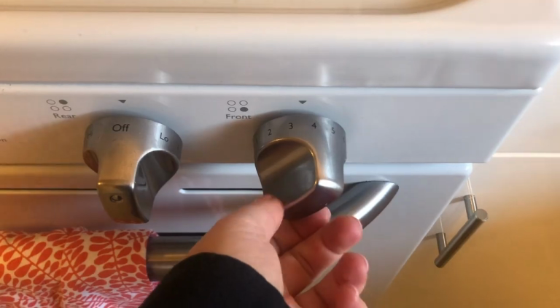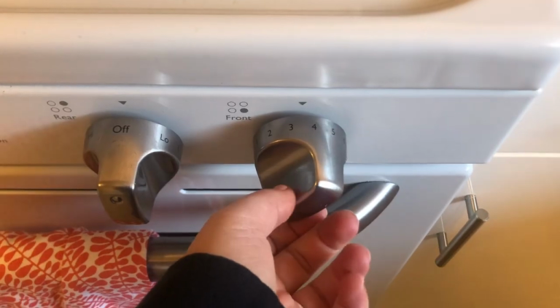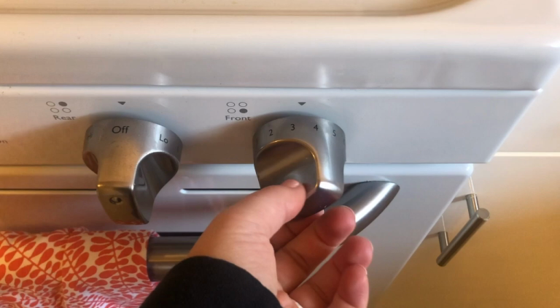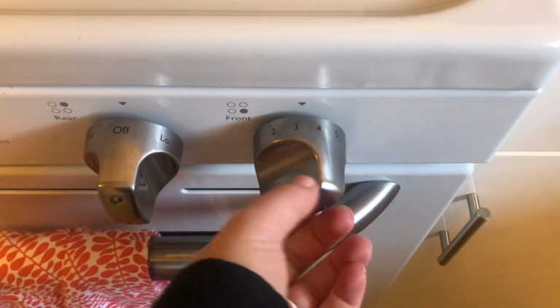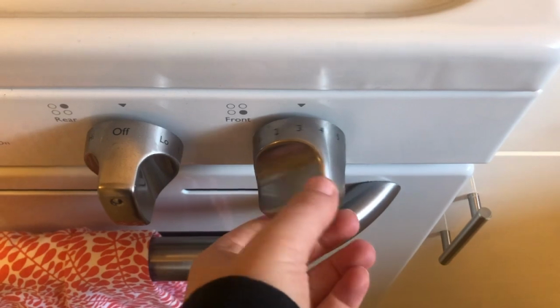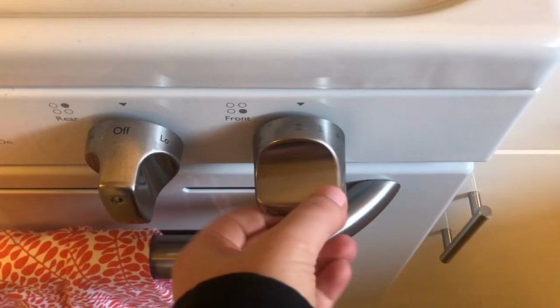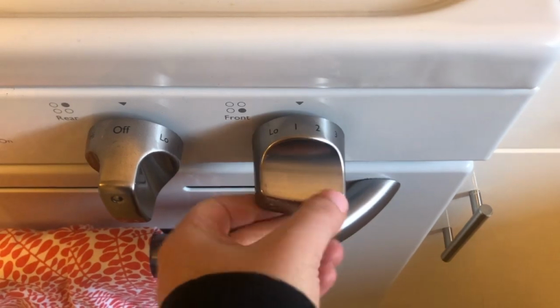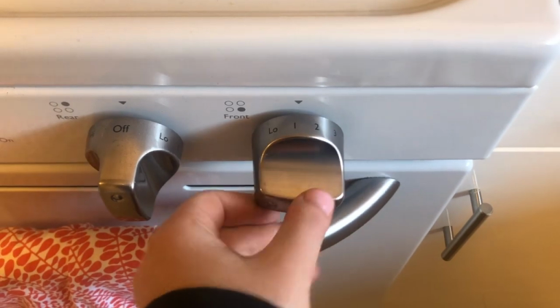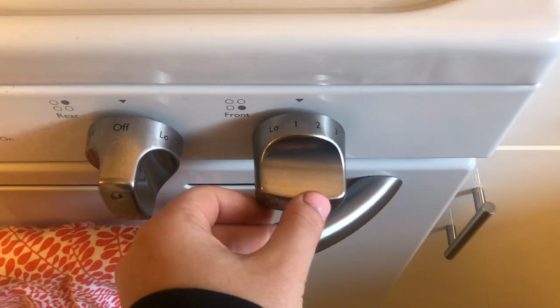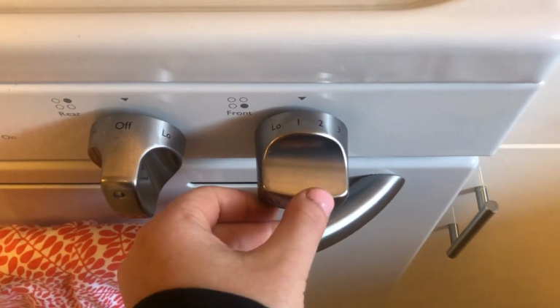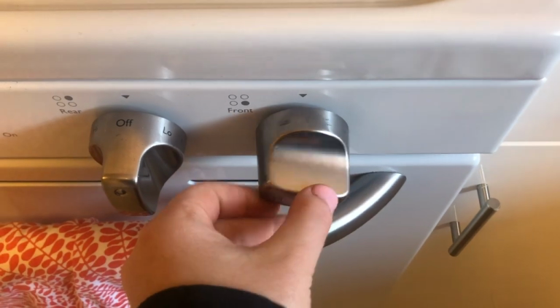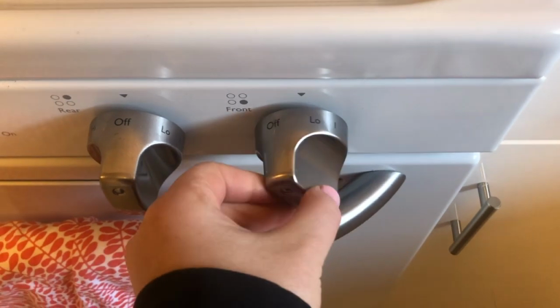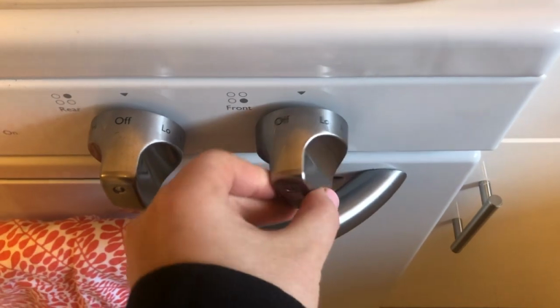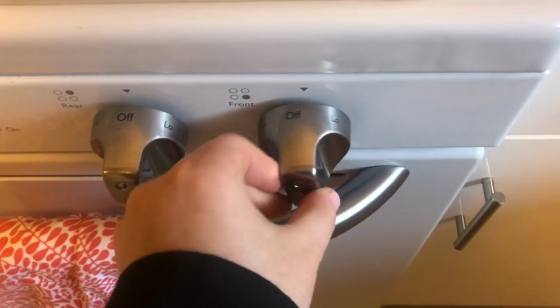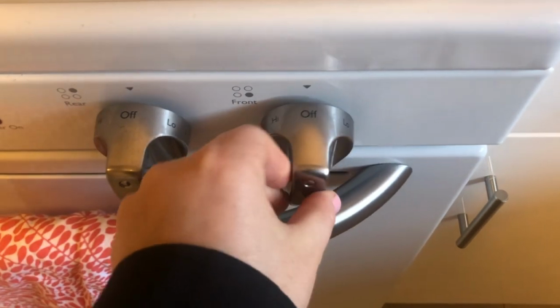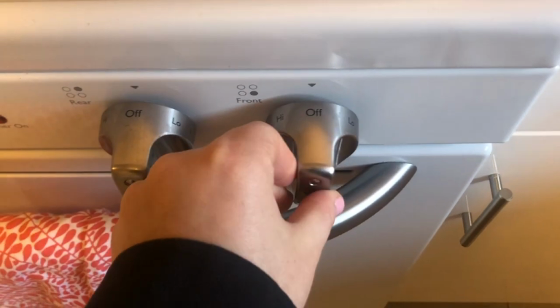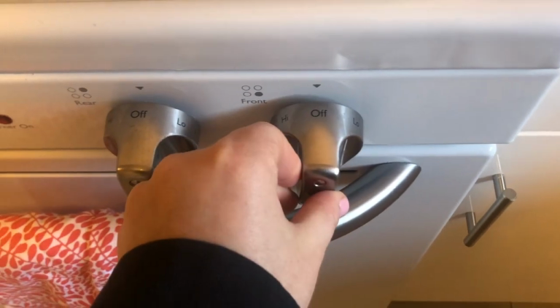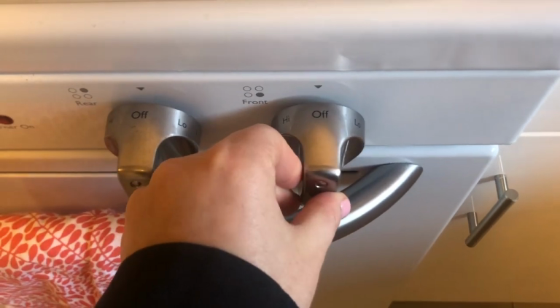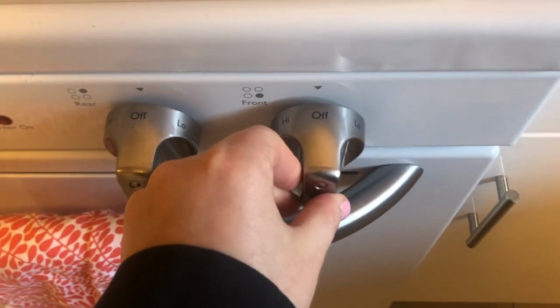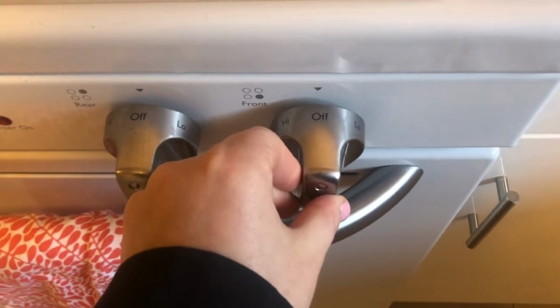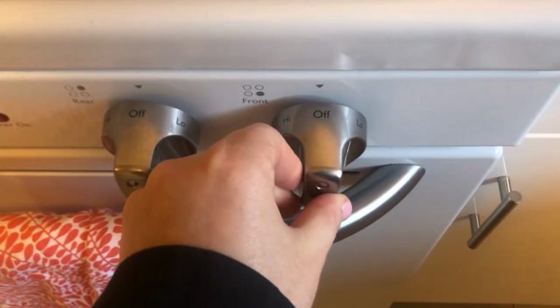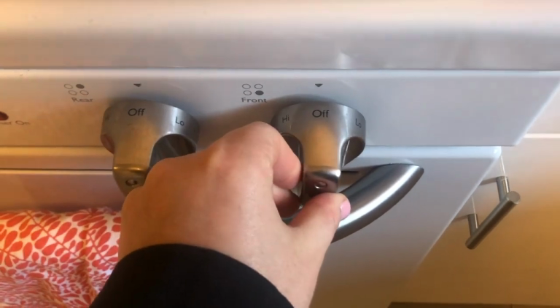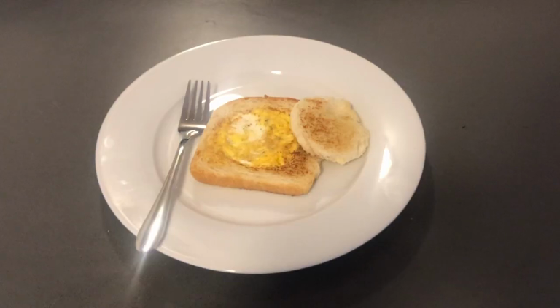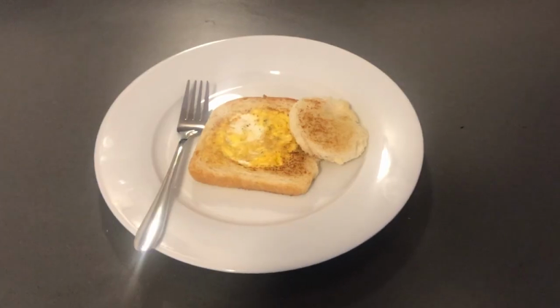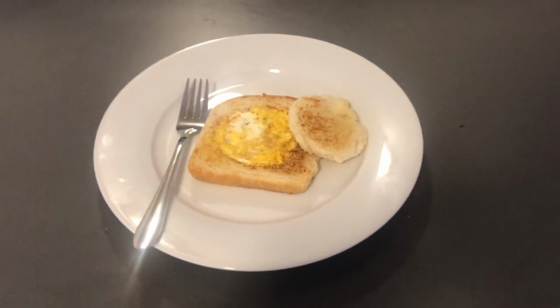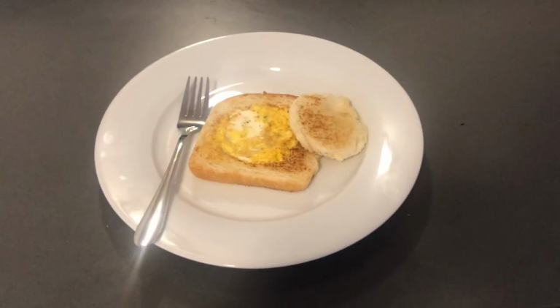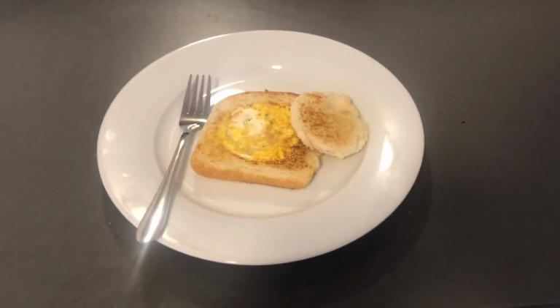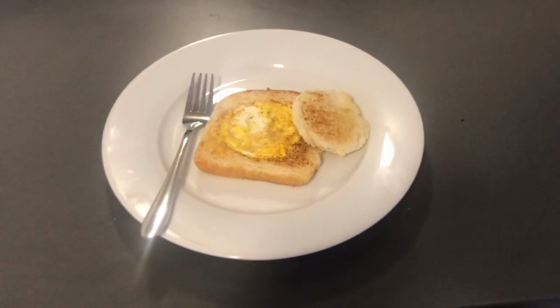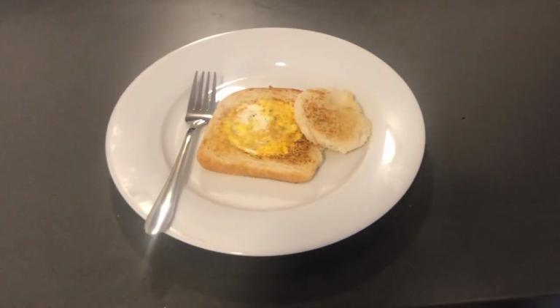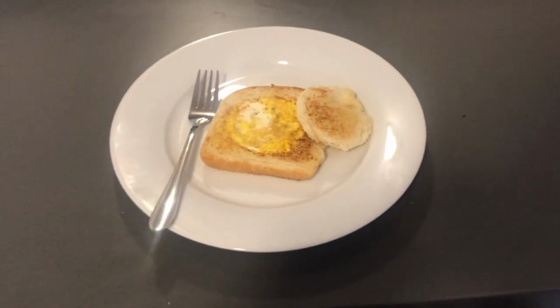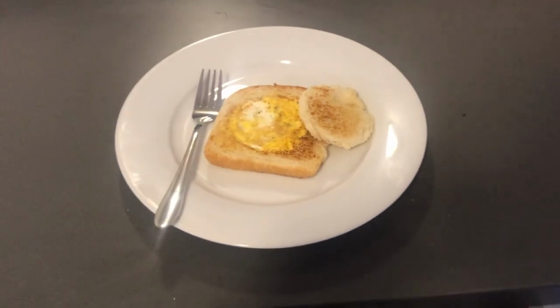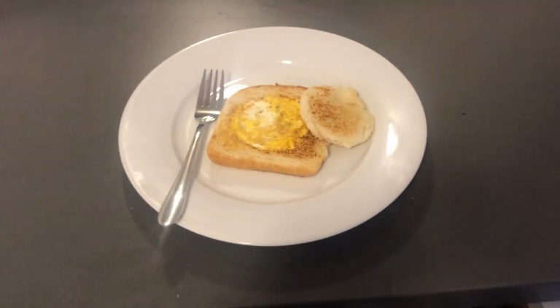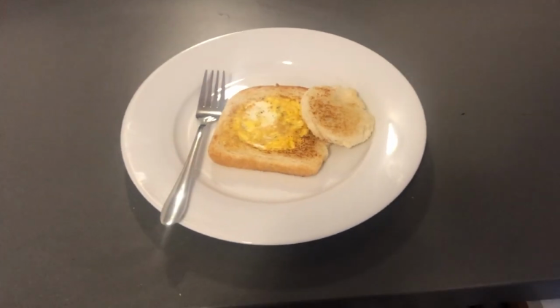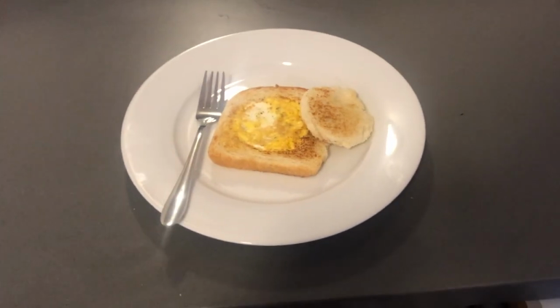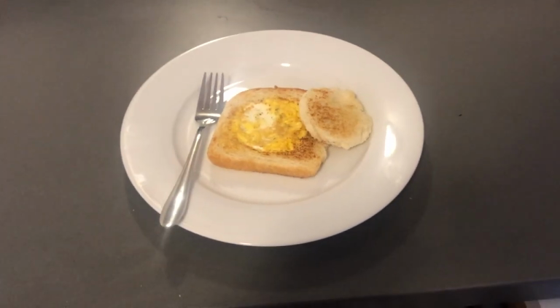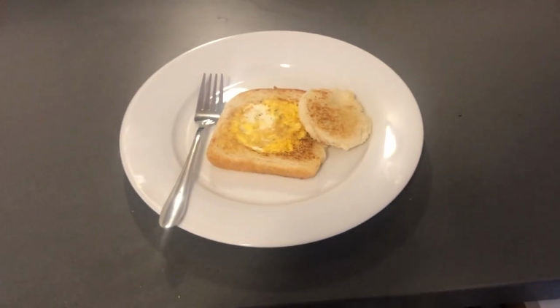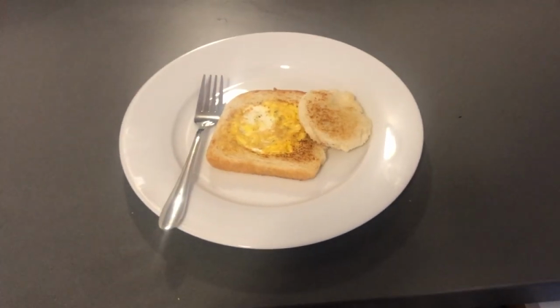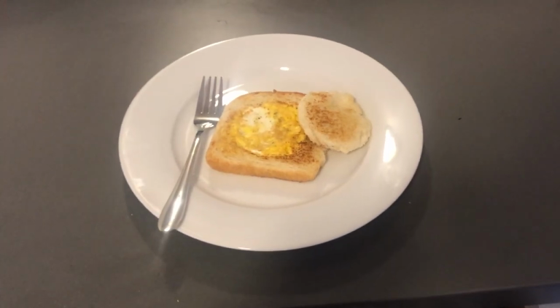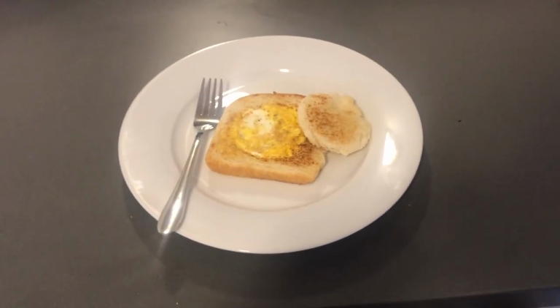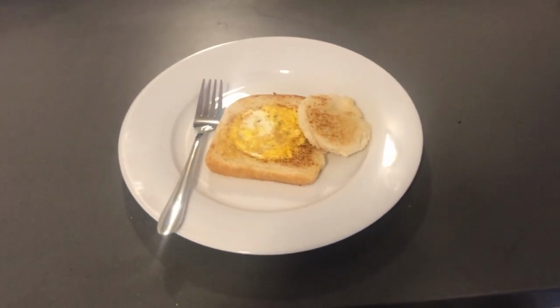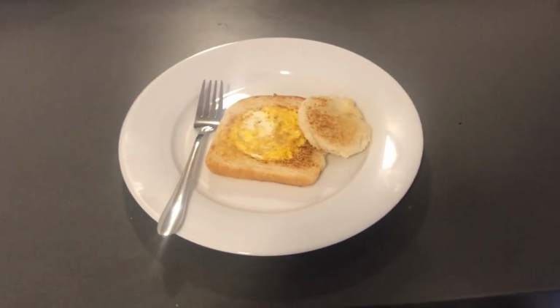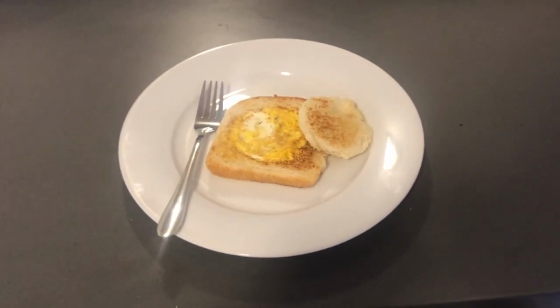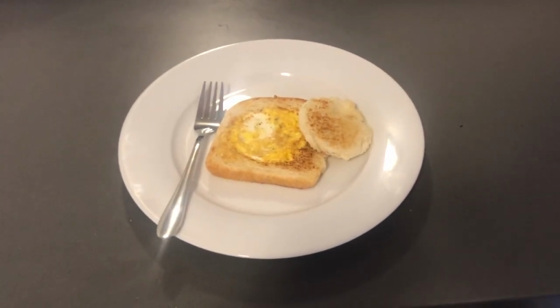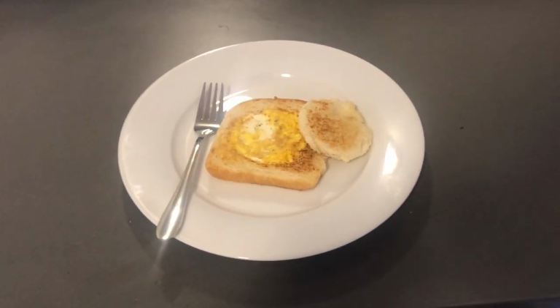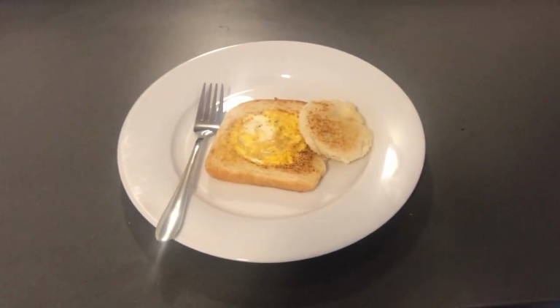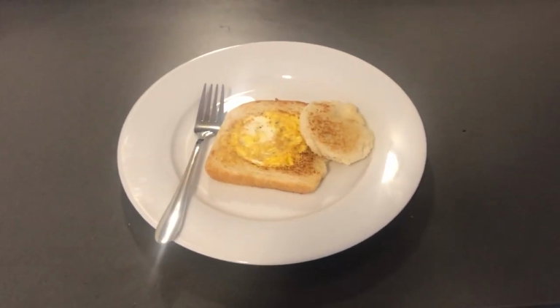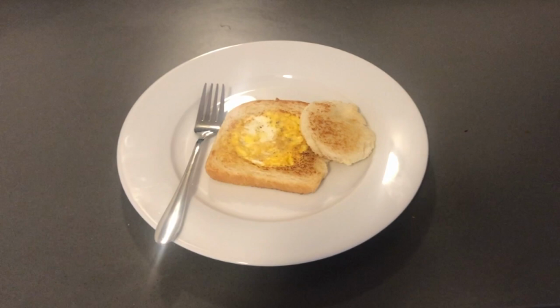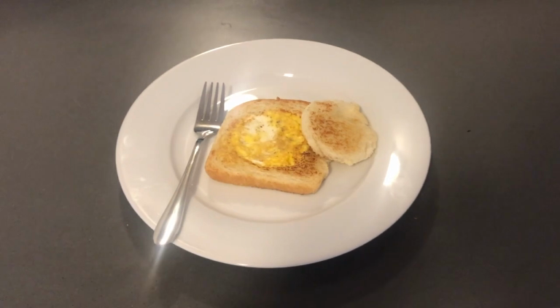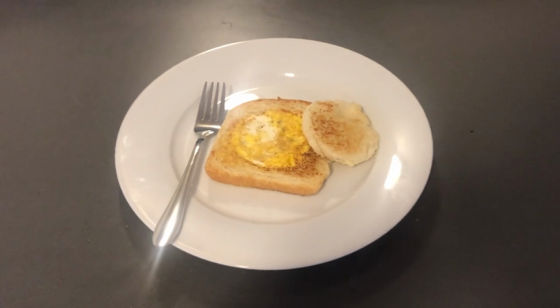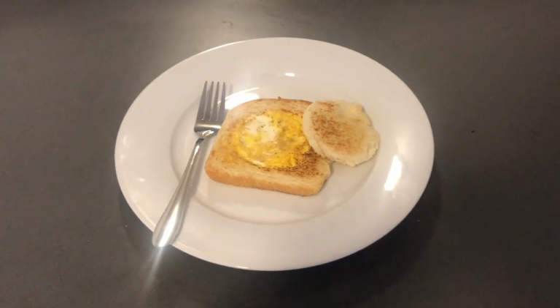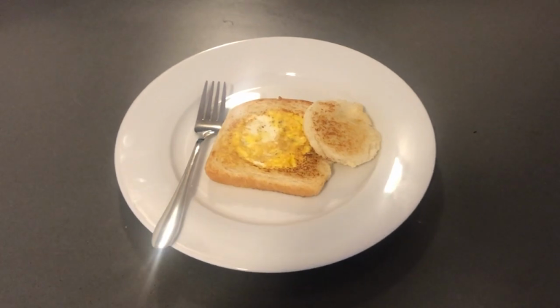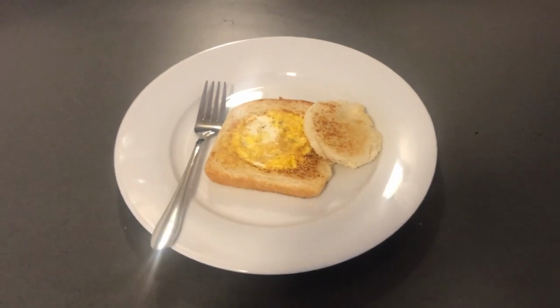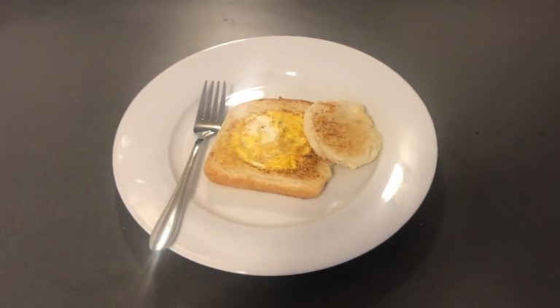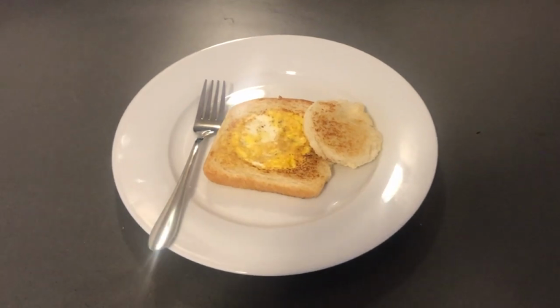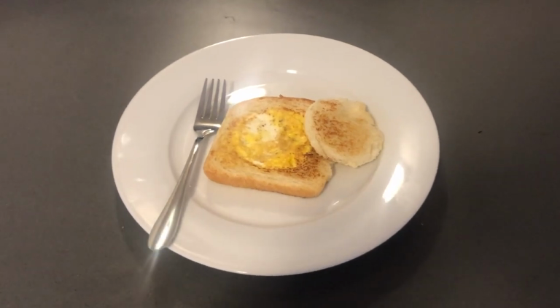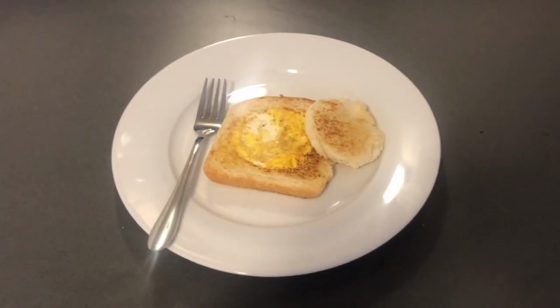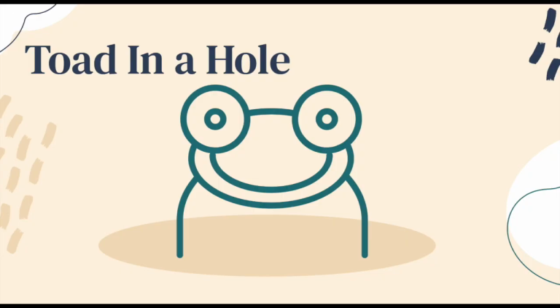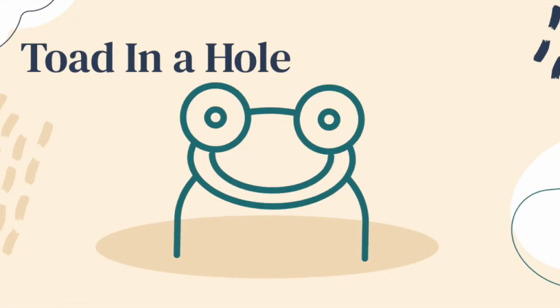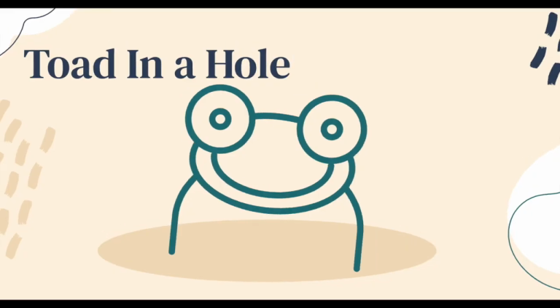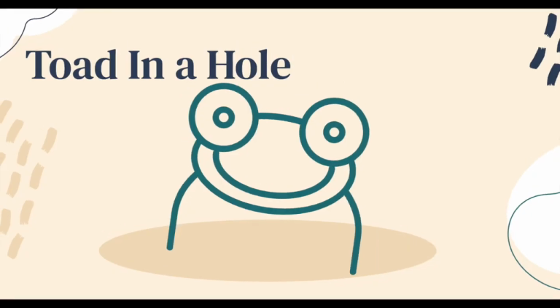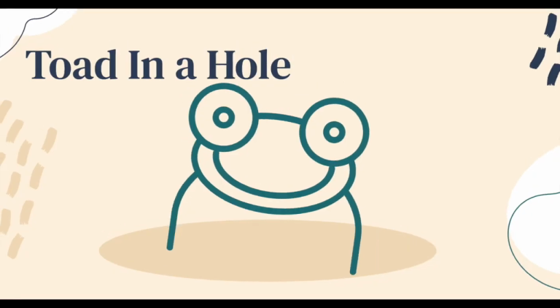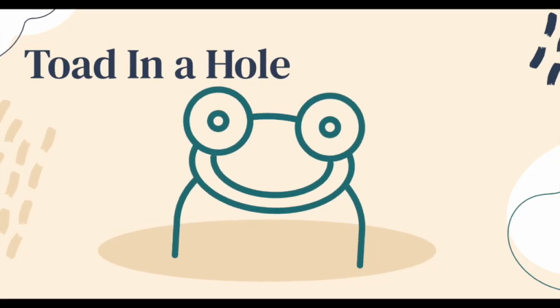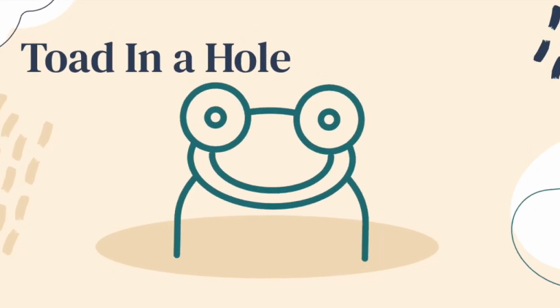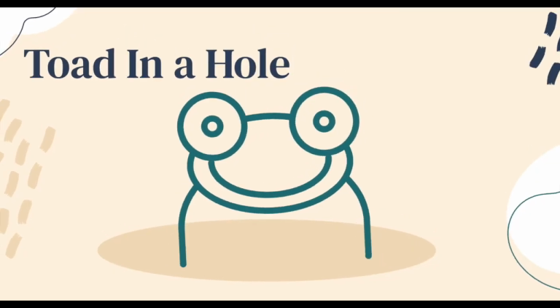Remember to turn off your stove. Alright friends, we are all done making our Toad in a Hole. It's time to eat it and enjoy!